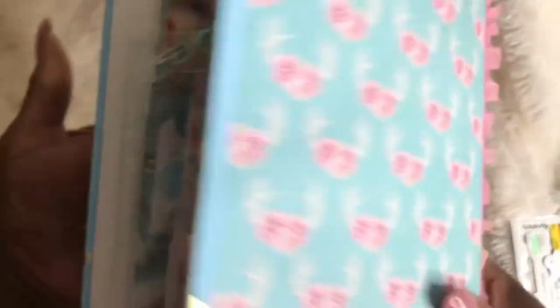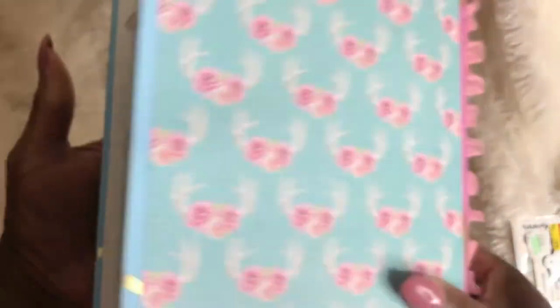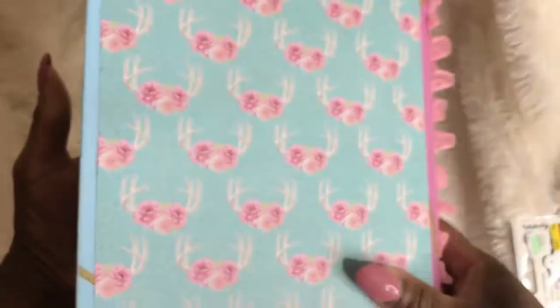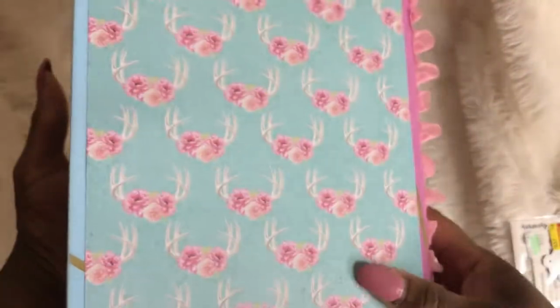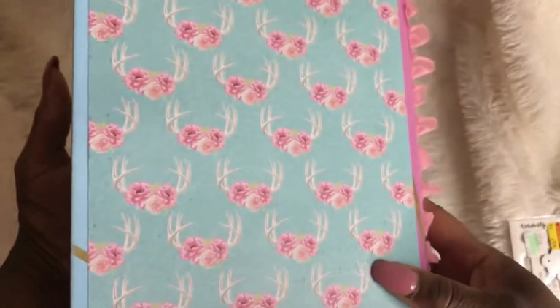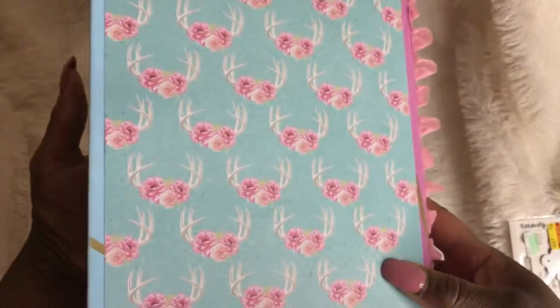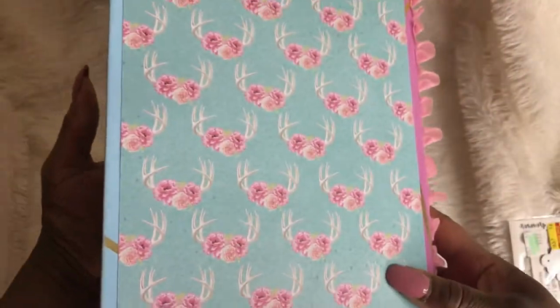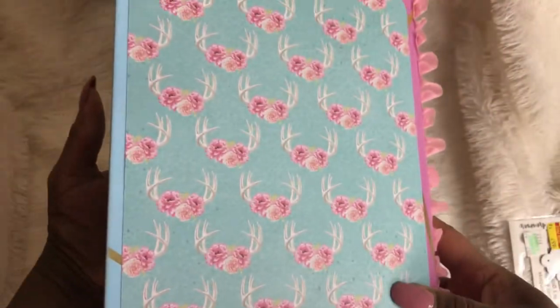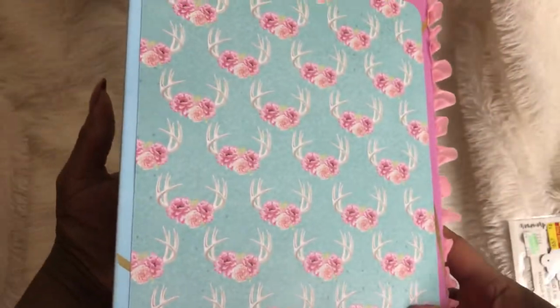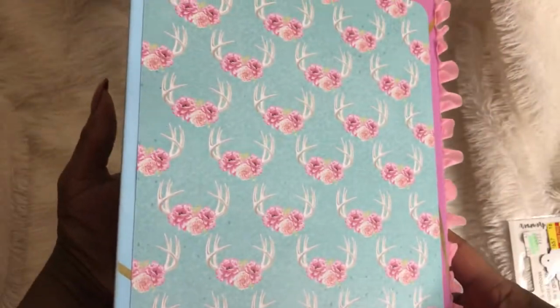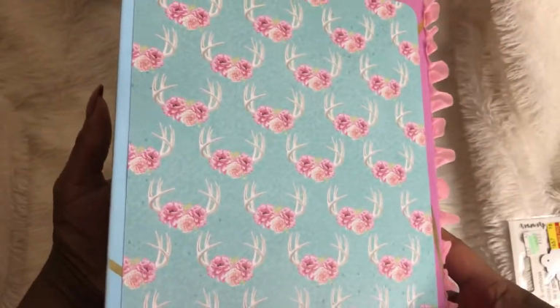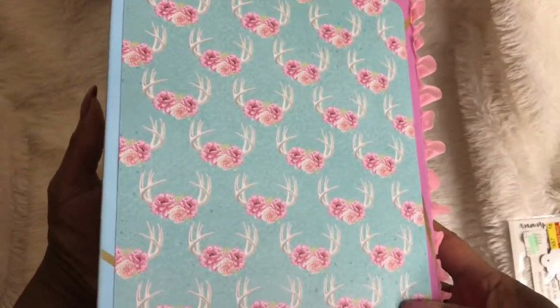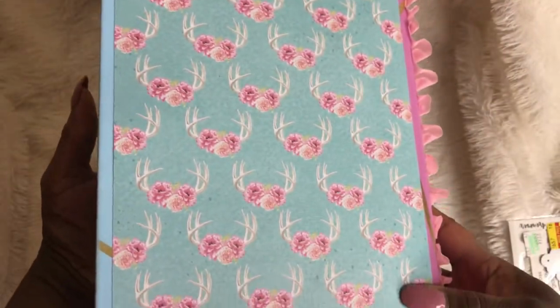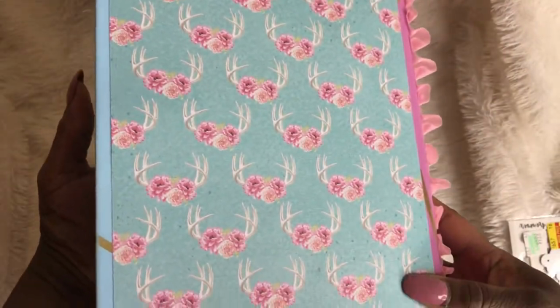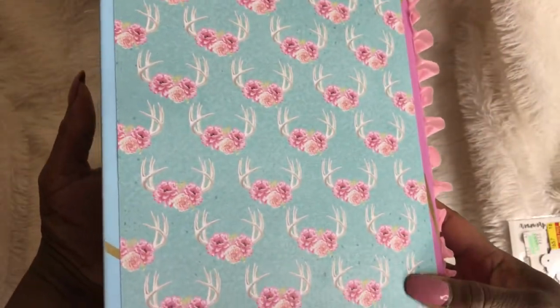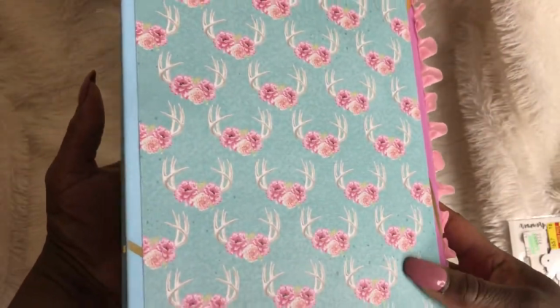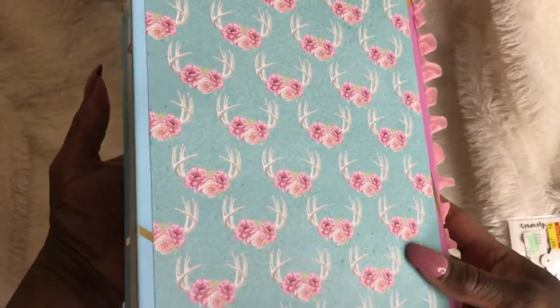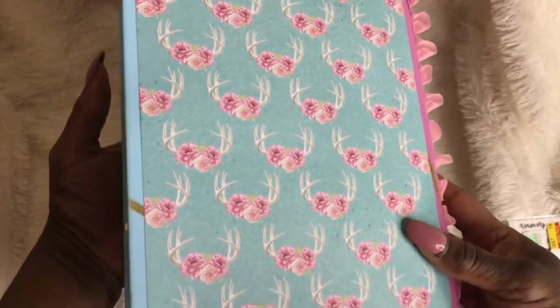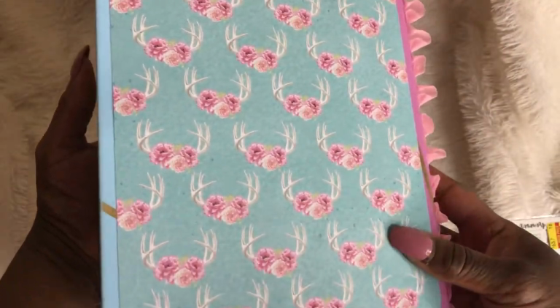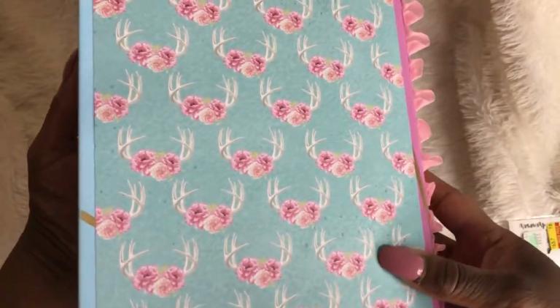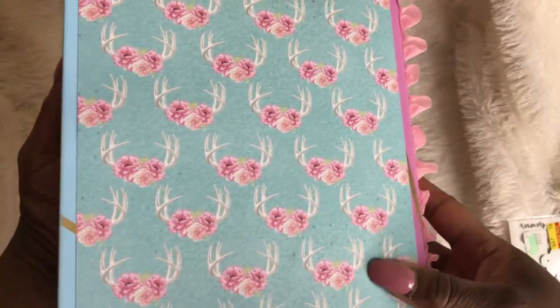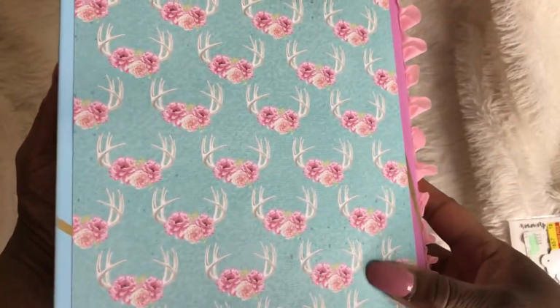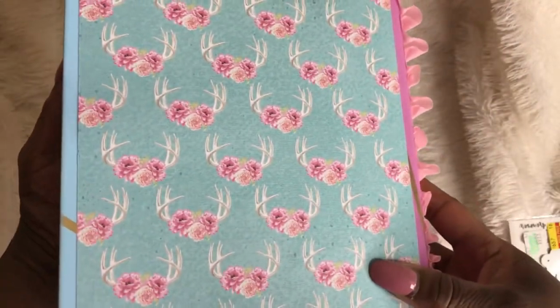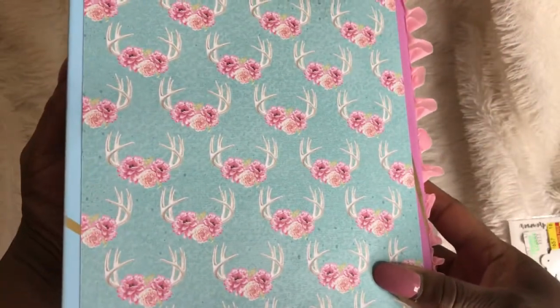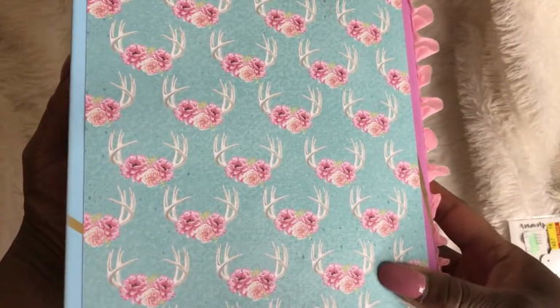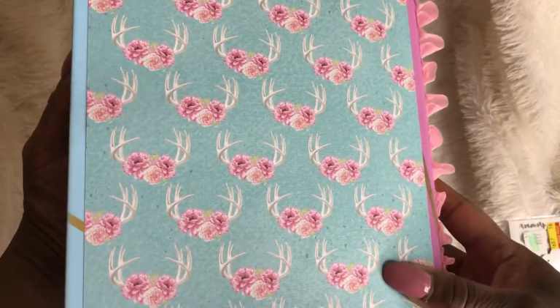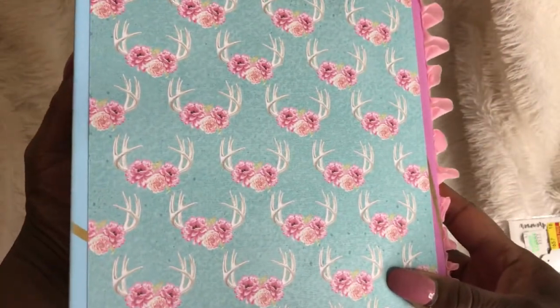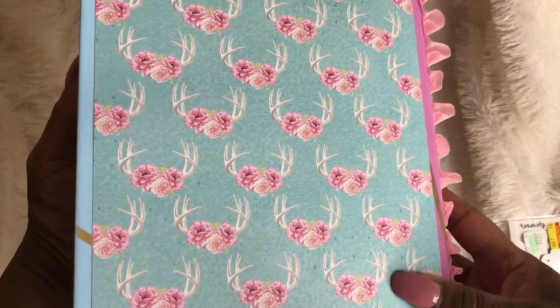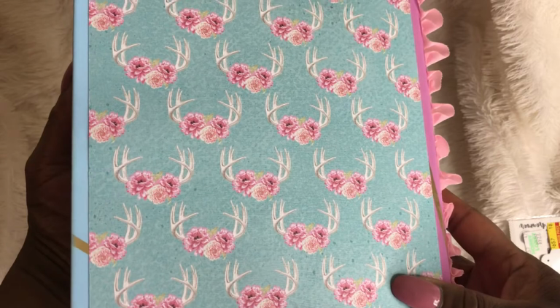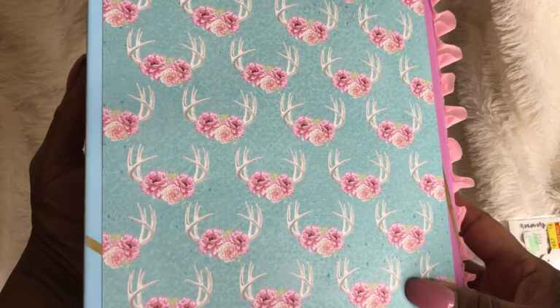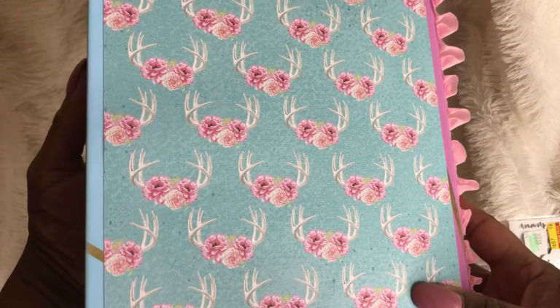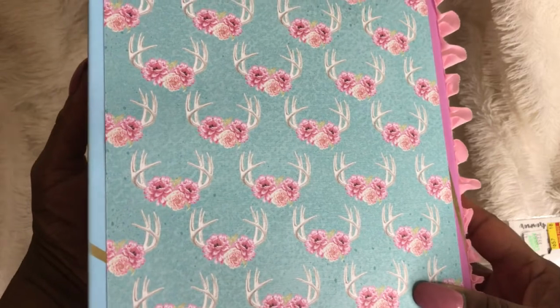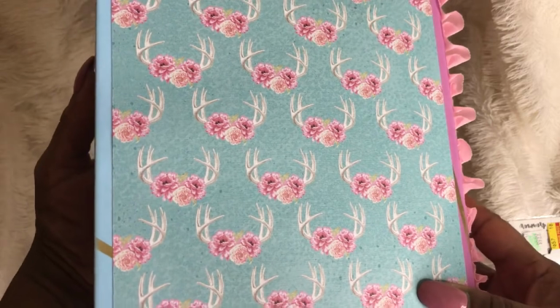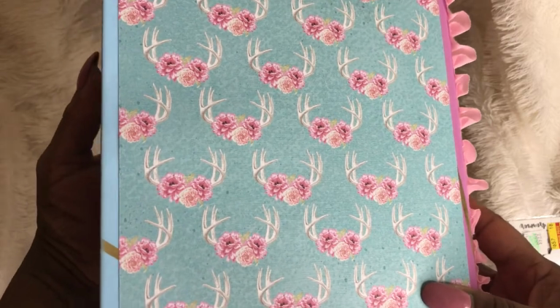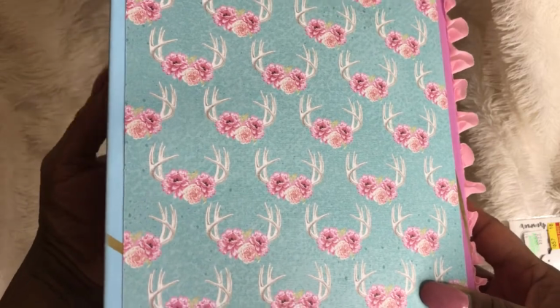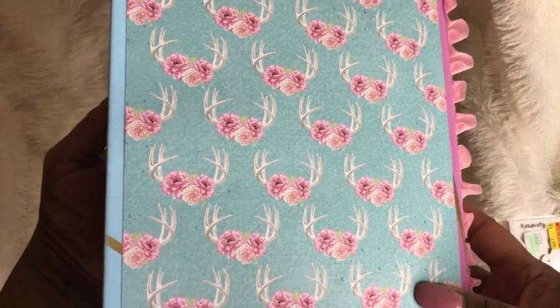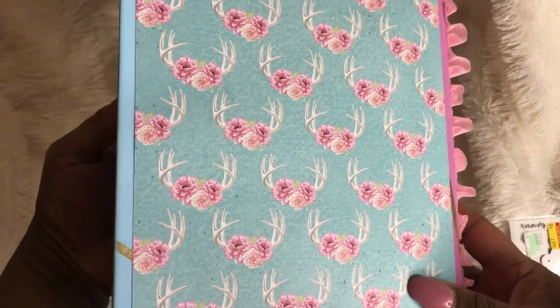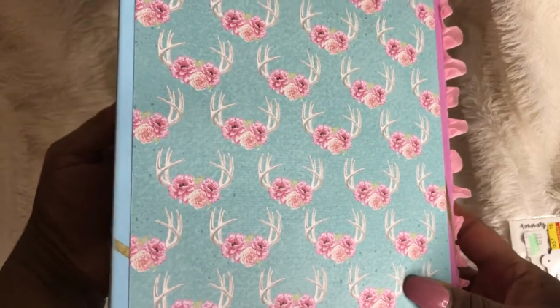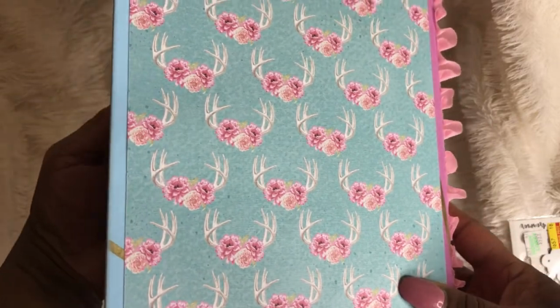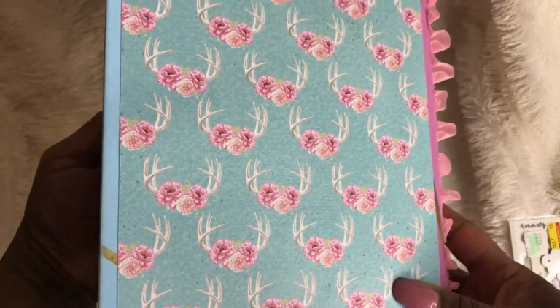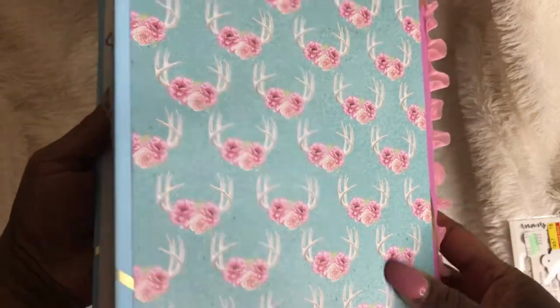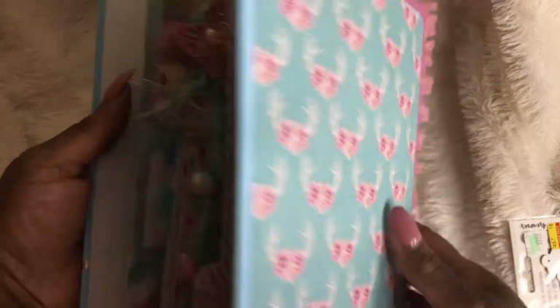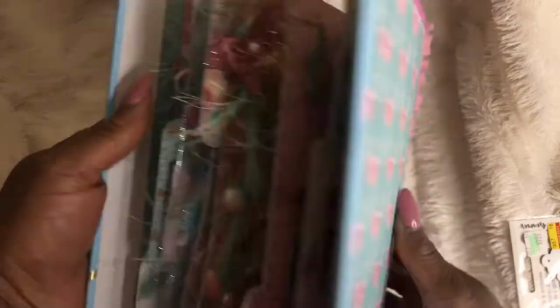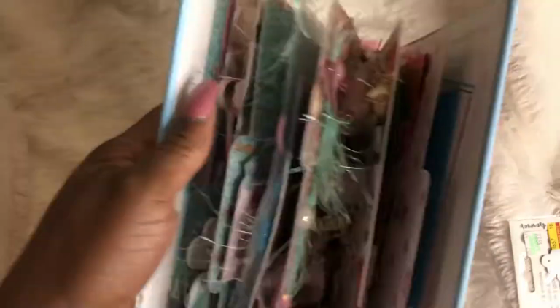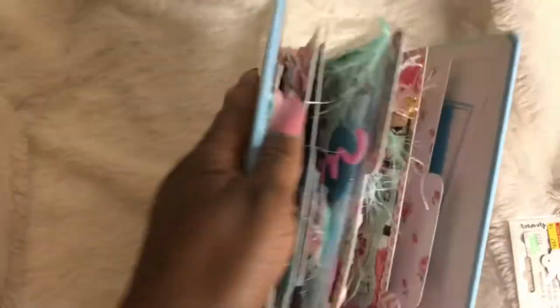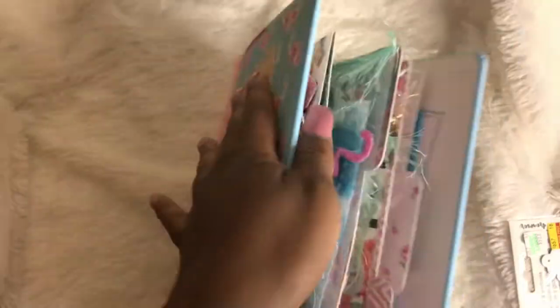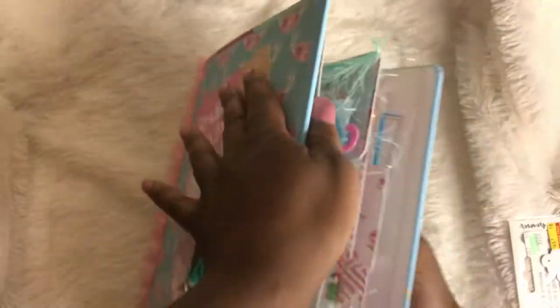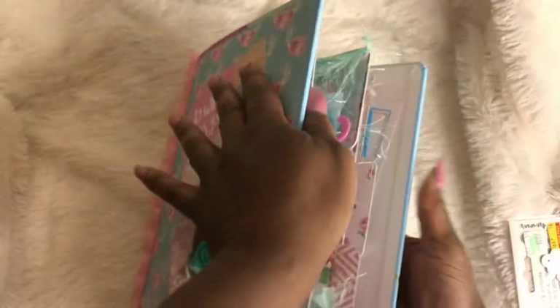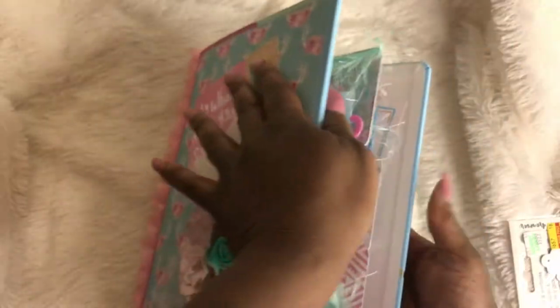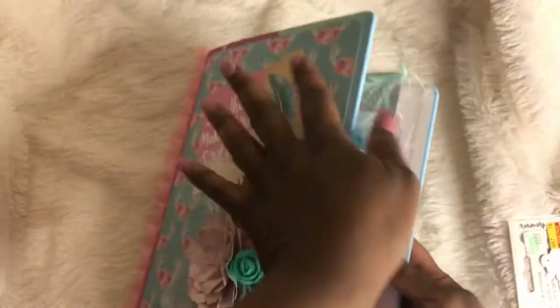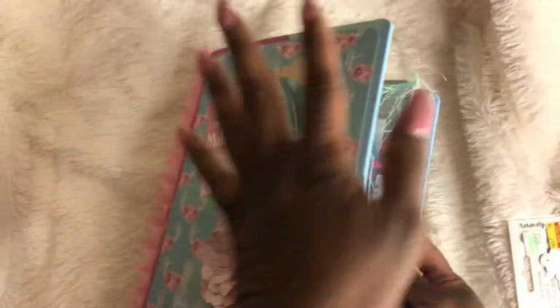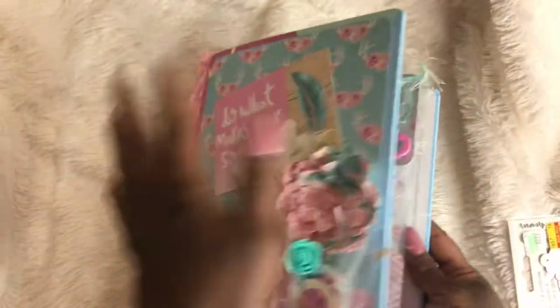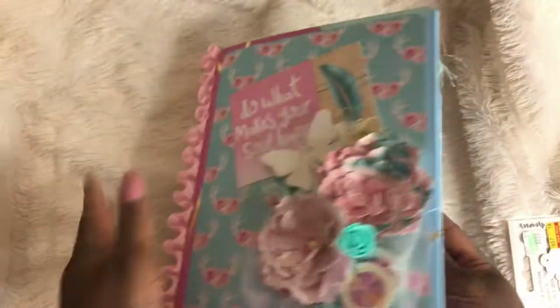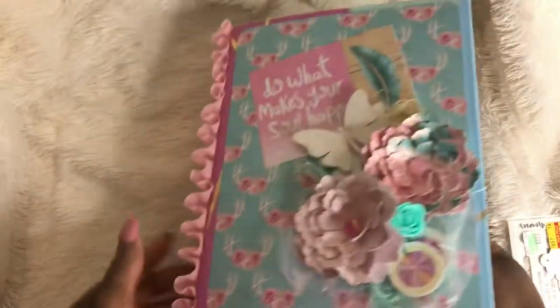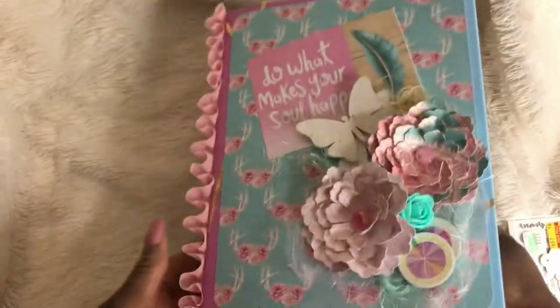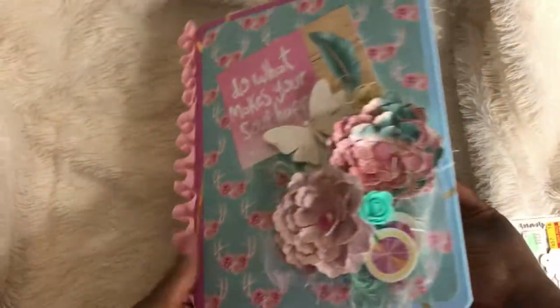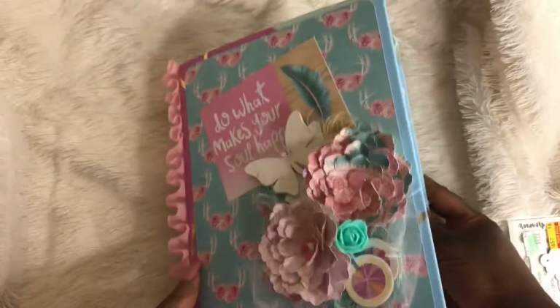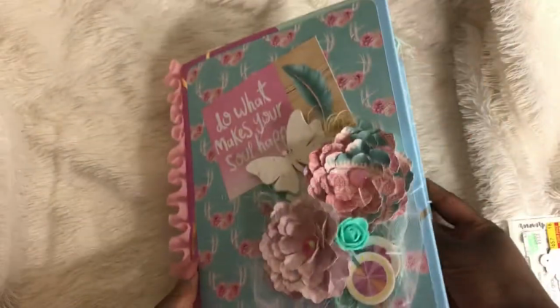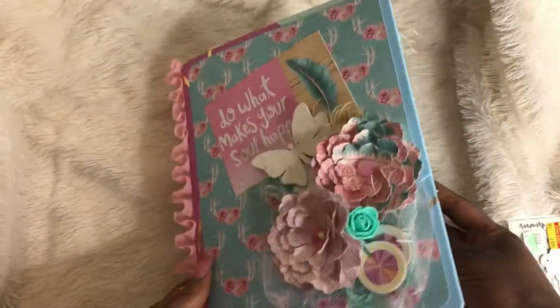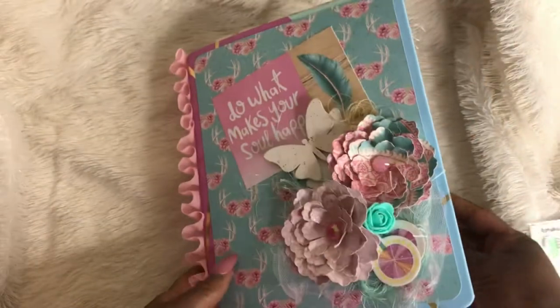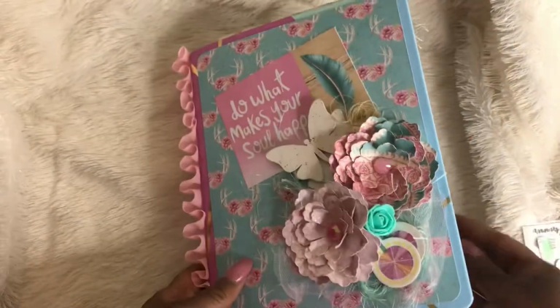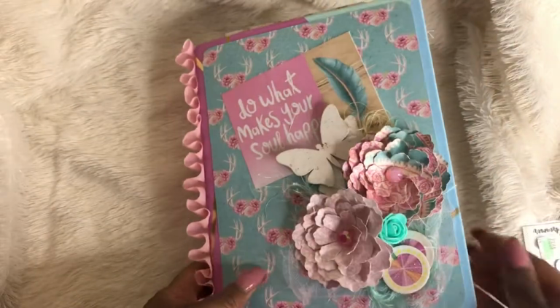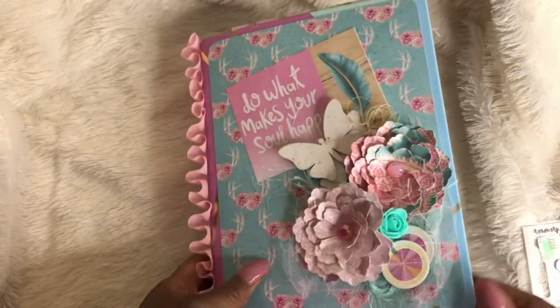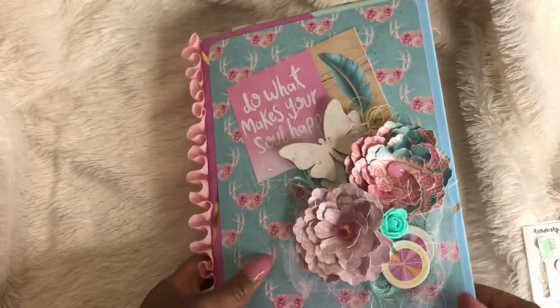The back is just plain. I didn't want to add anything to the back — I wanted it to look like it was the back. So let's open it up and take a look at it.